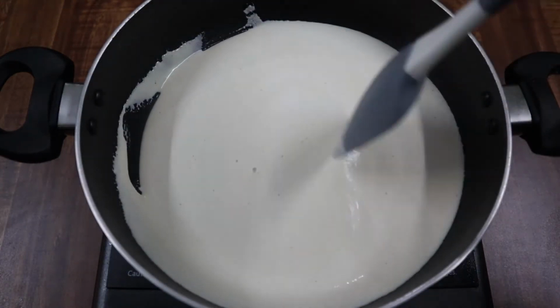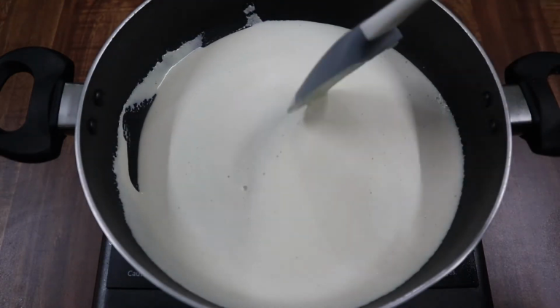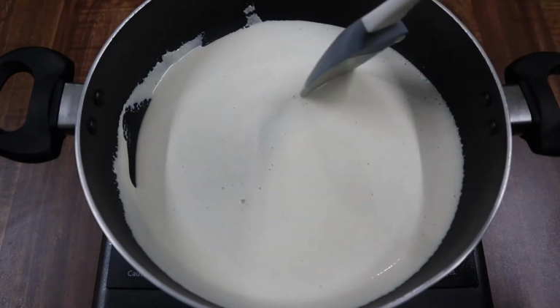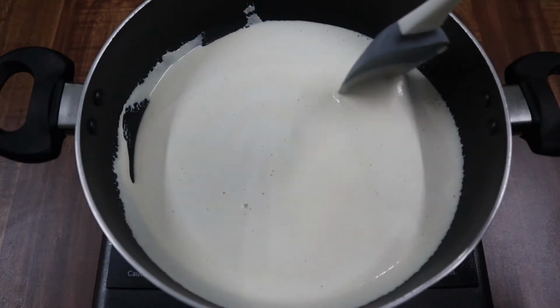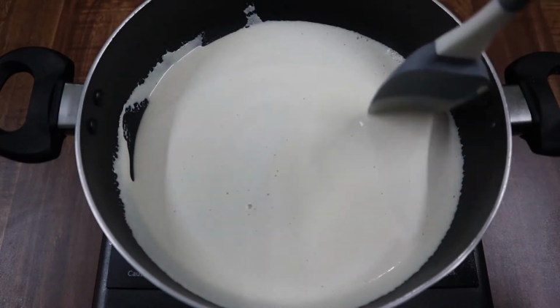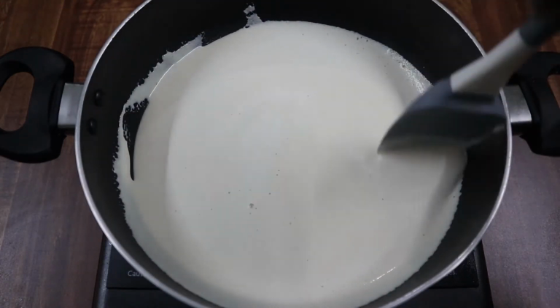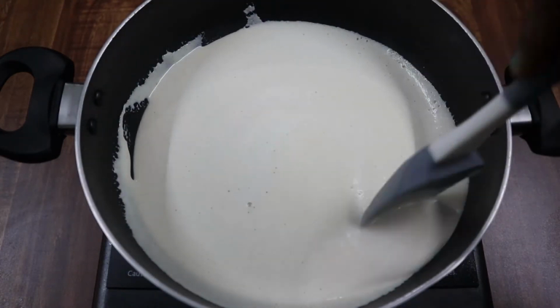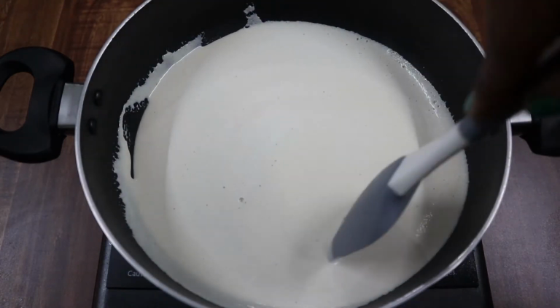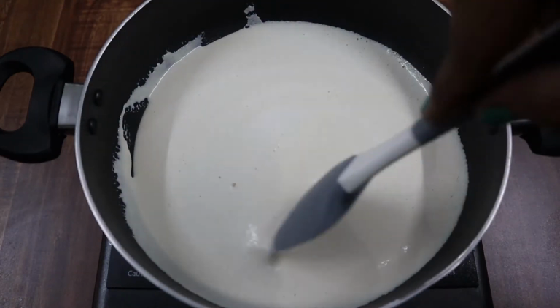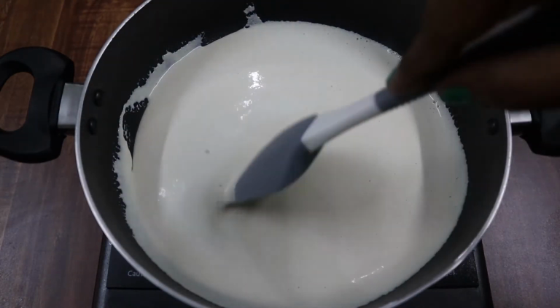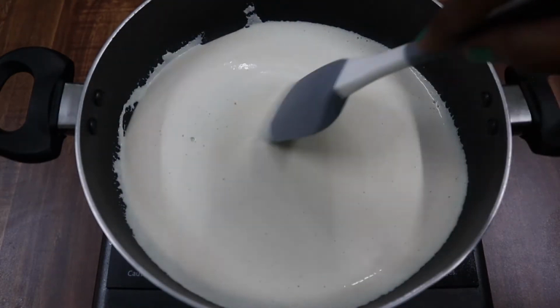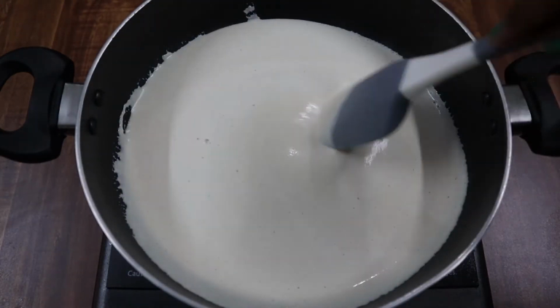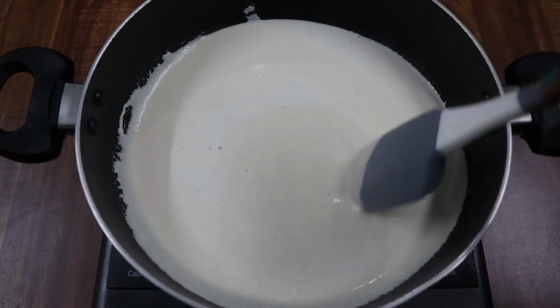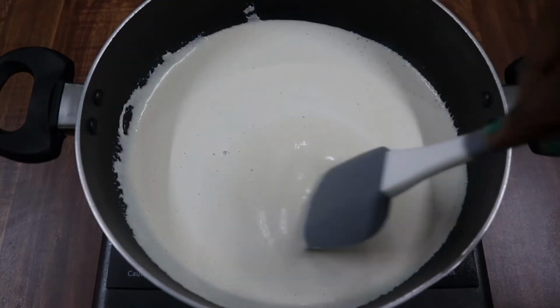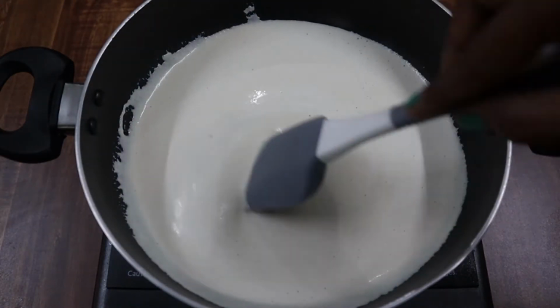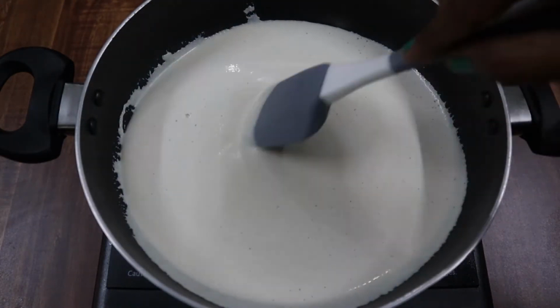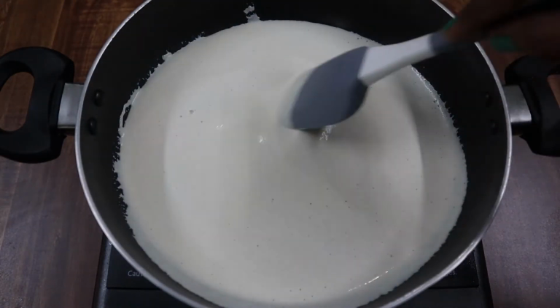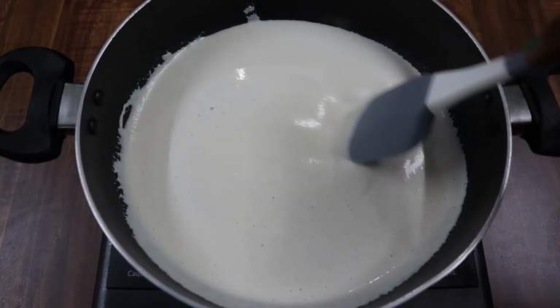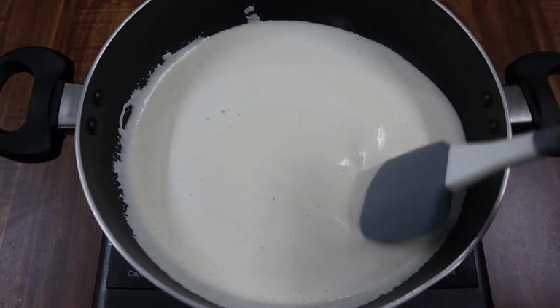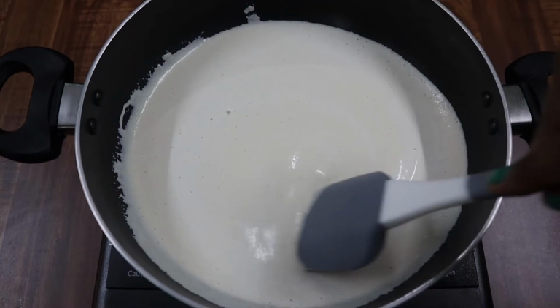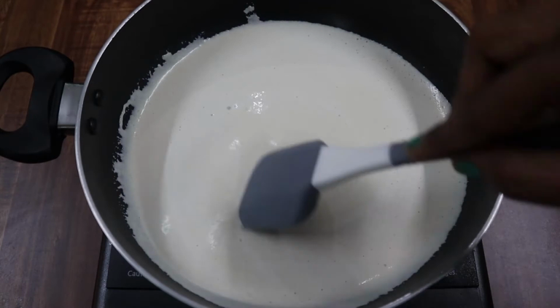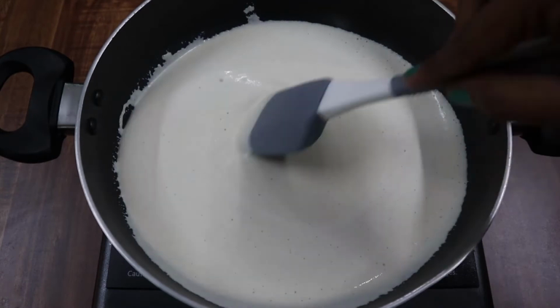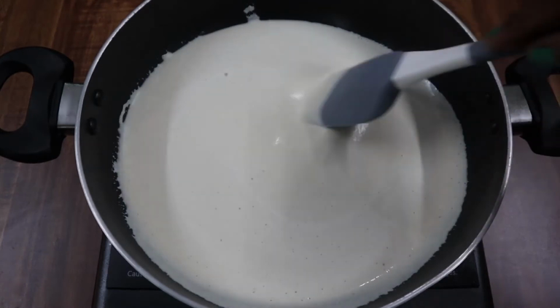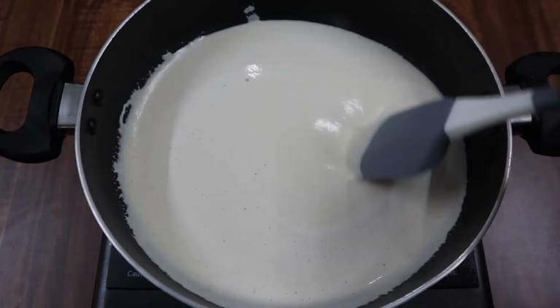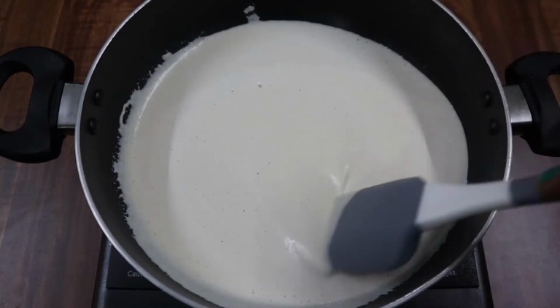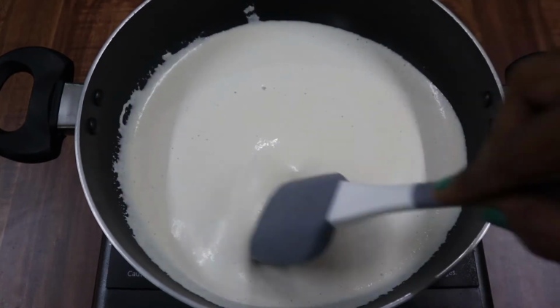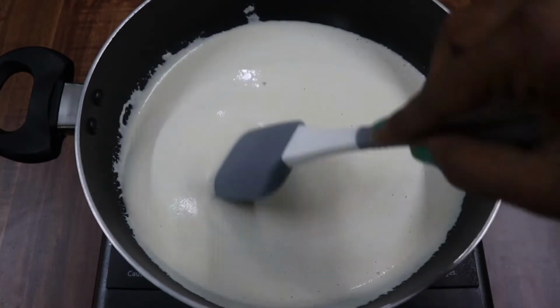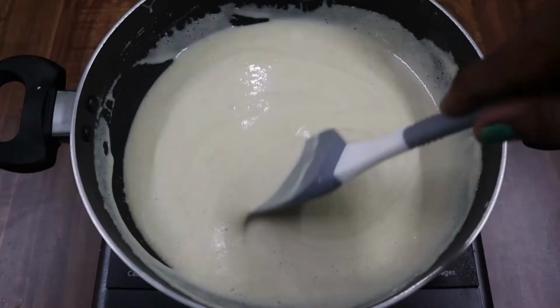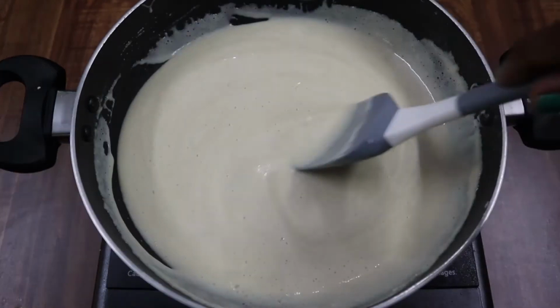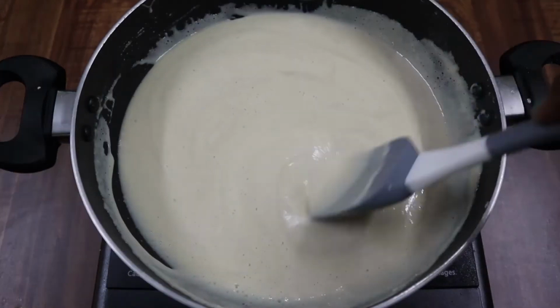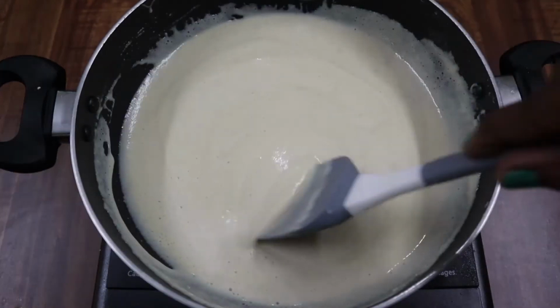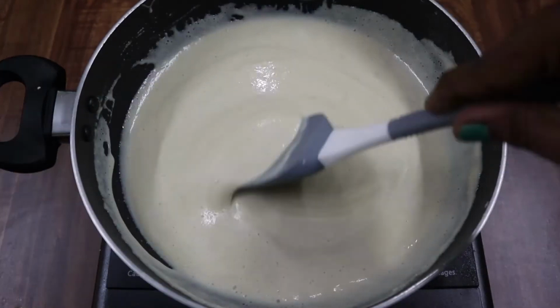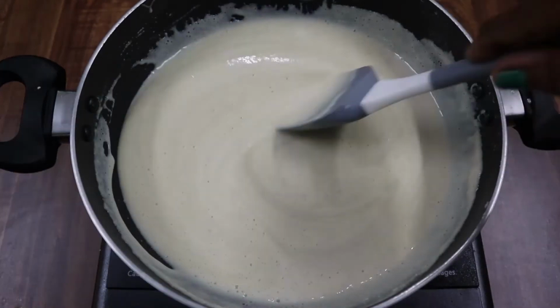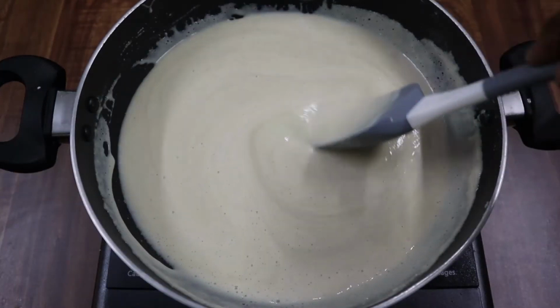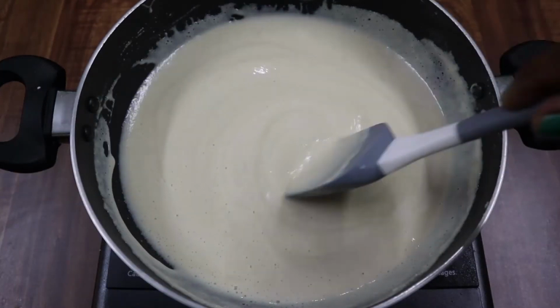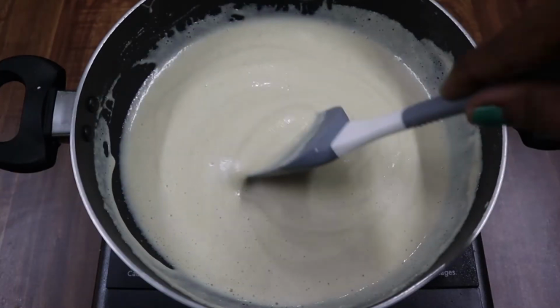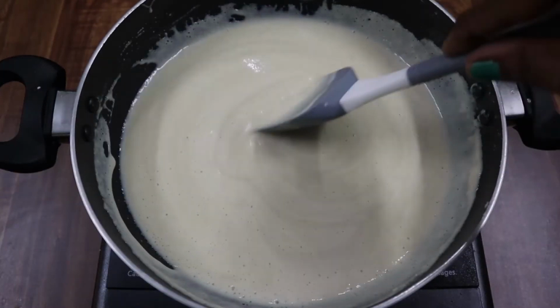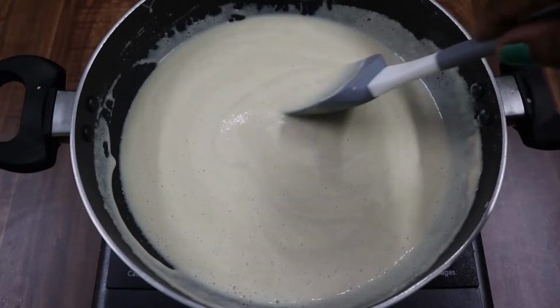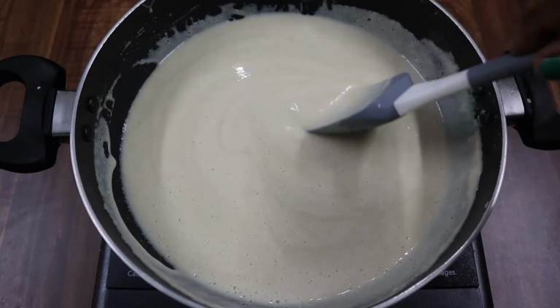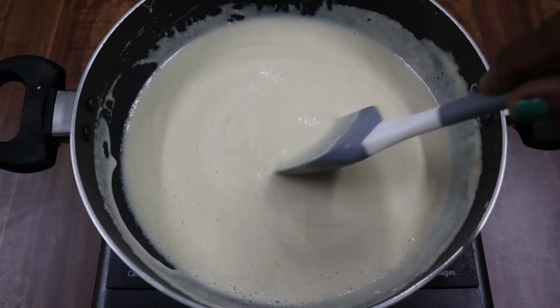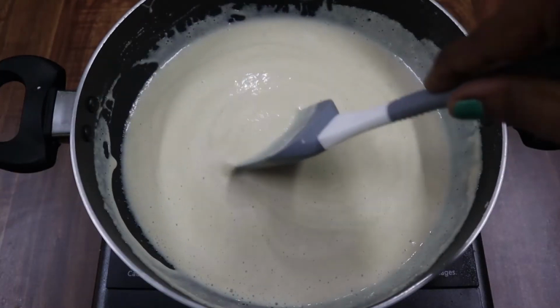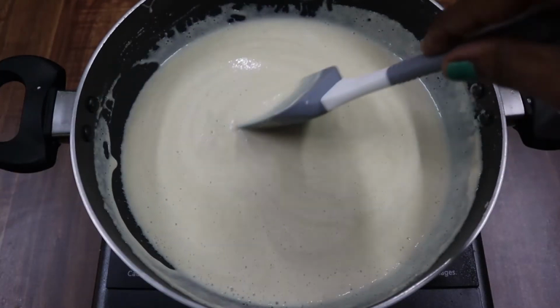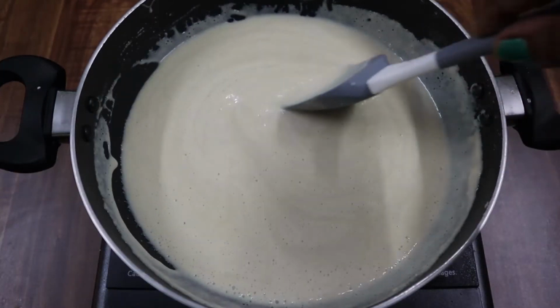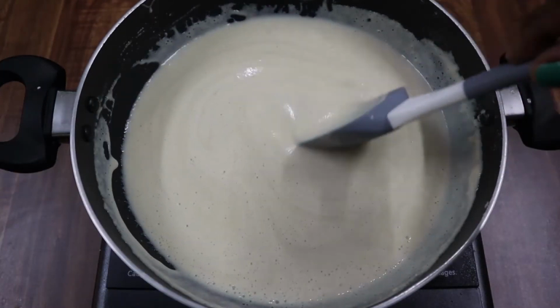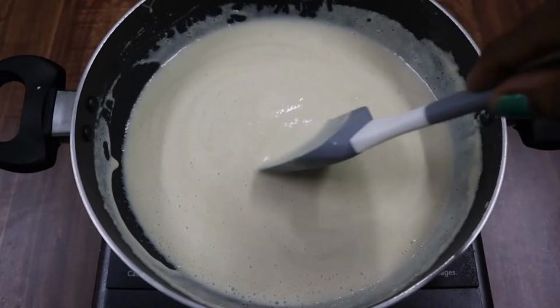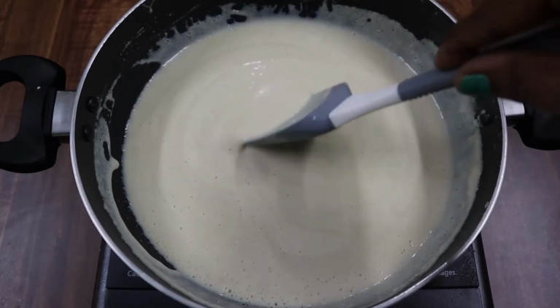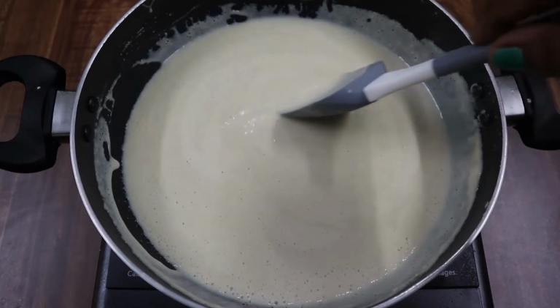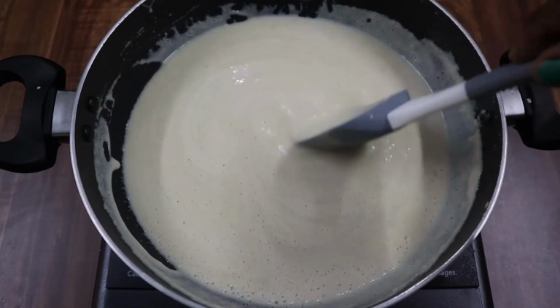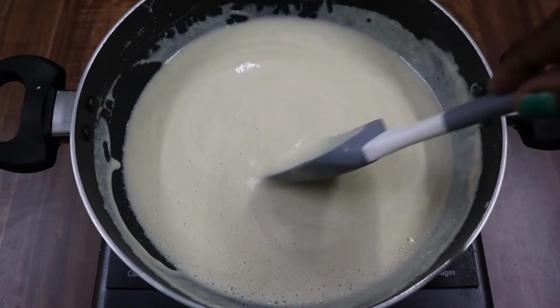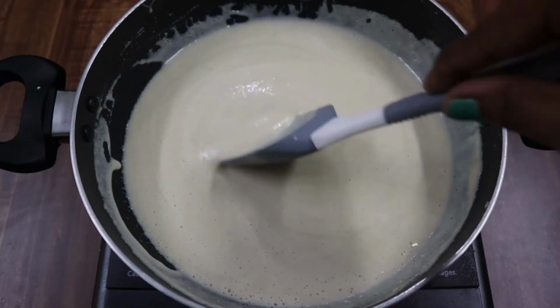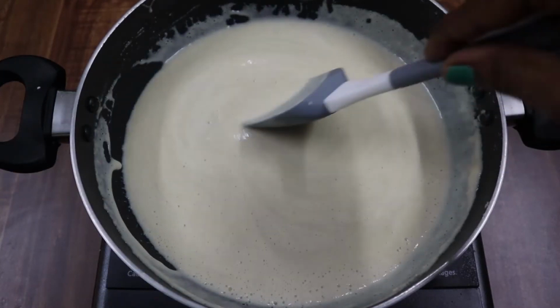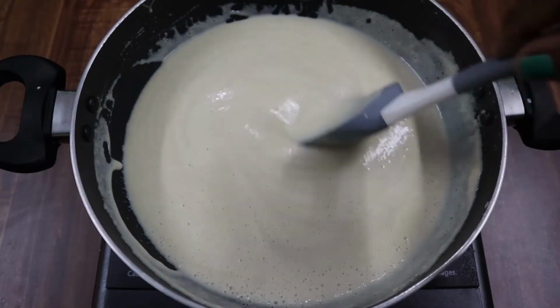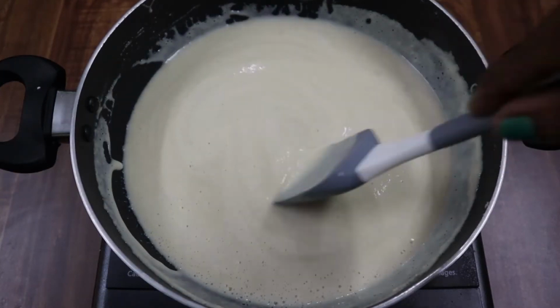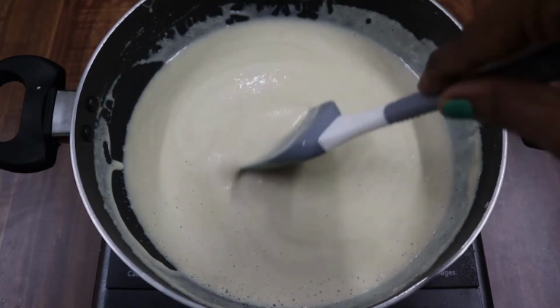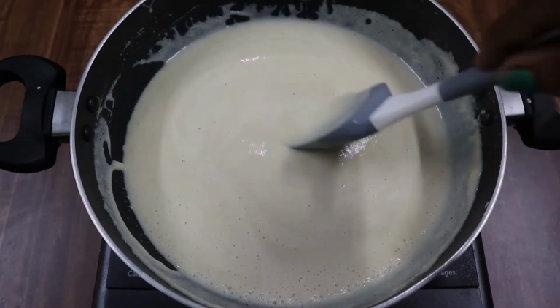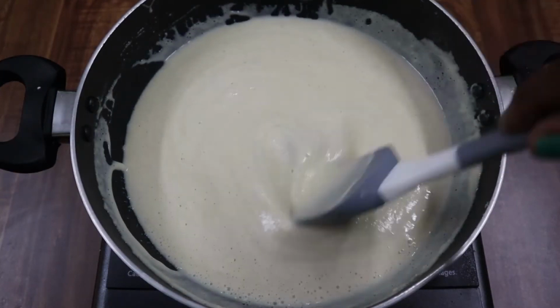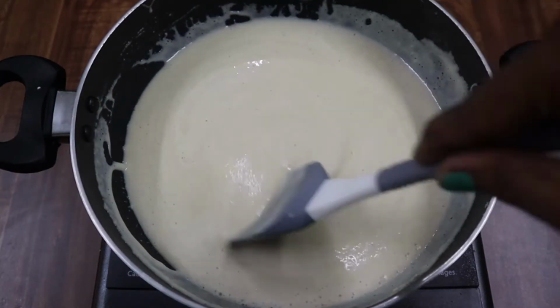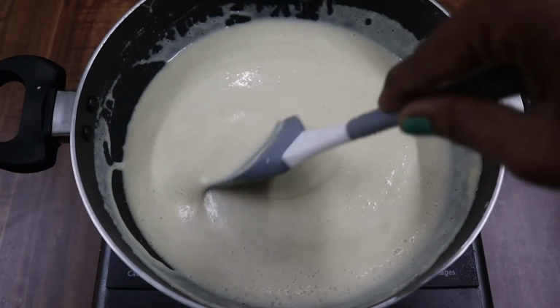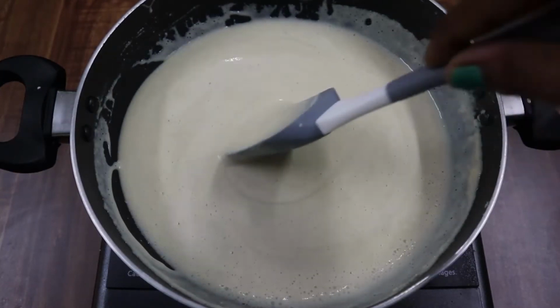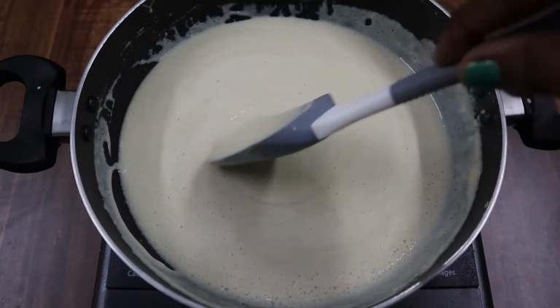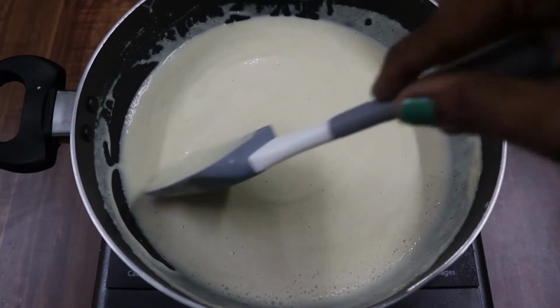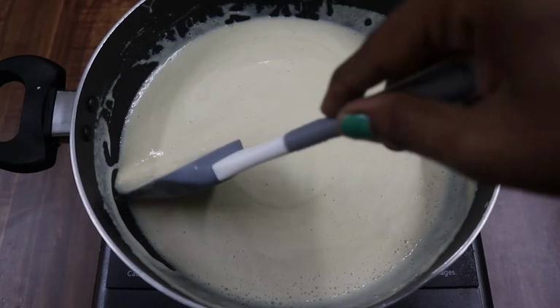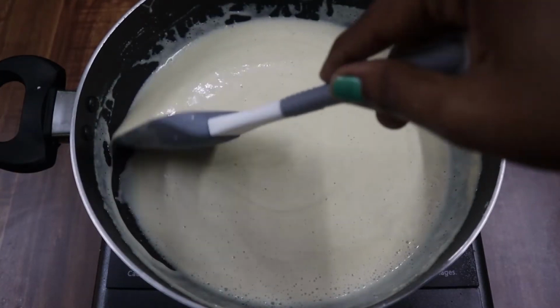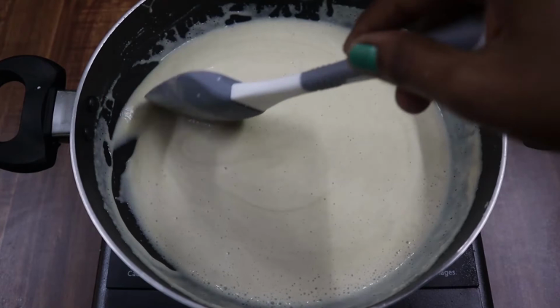Let's get a good color. Let's cook on a medium flame.